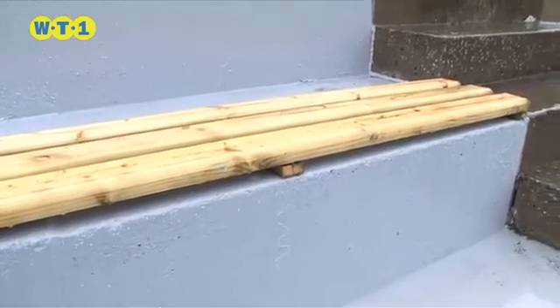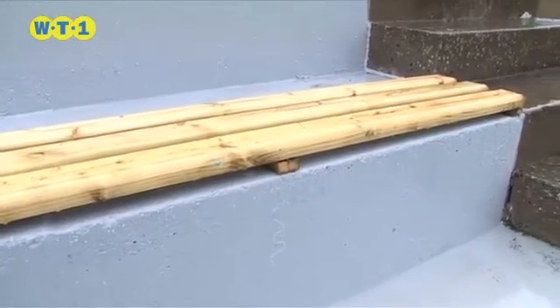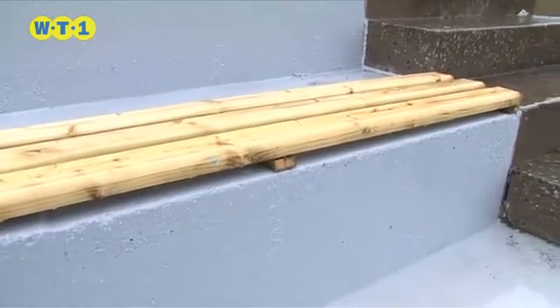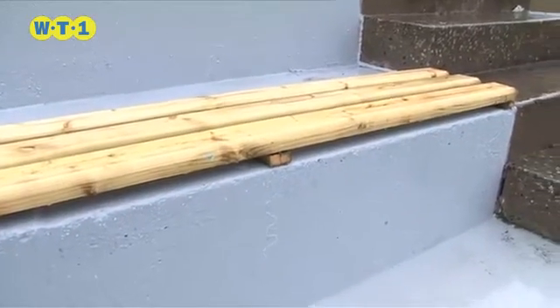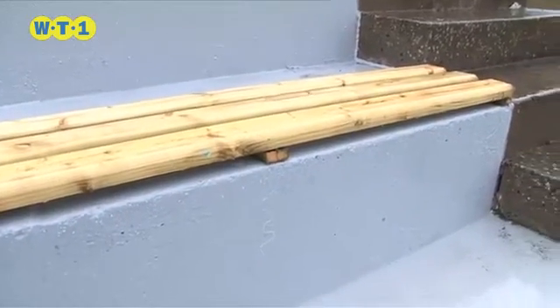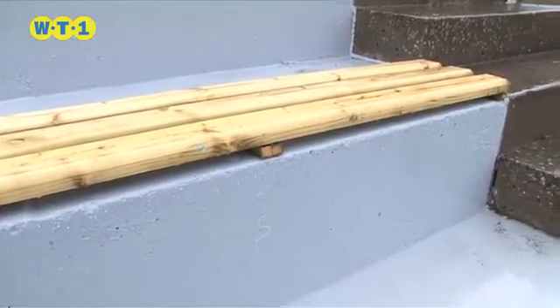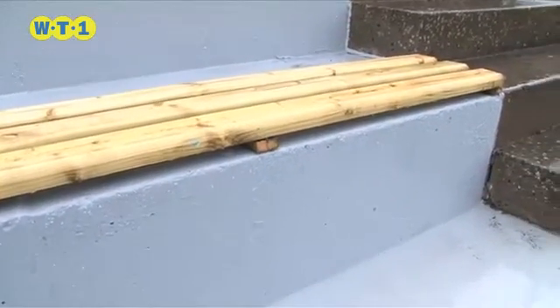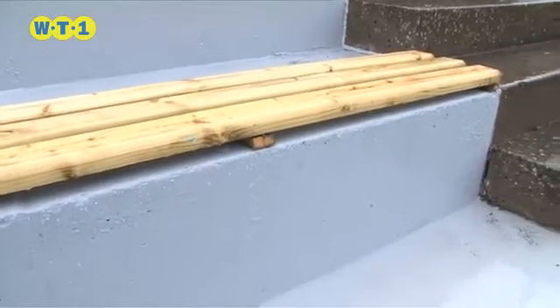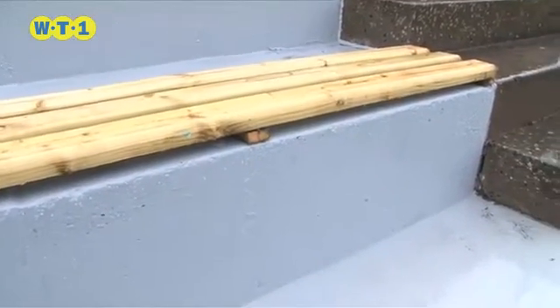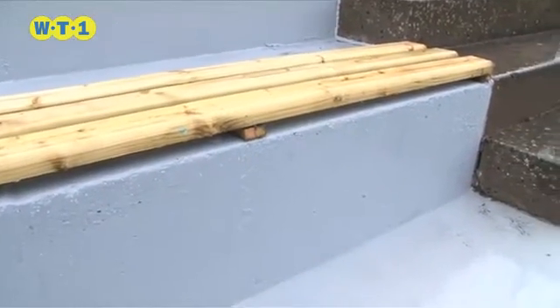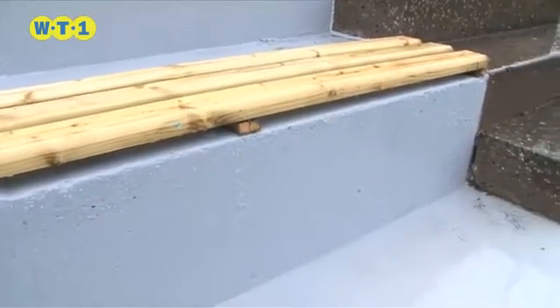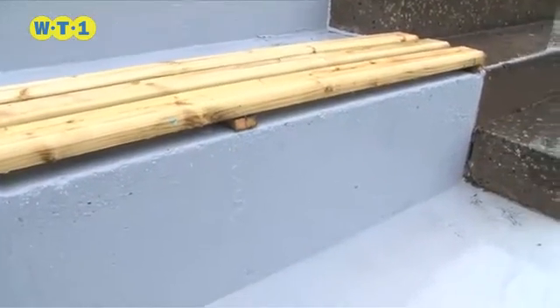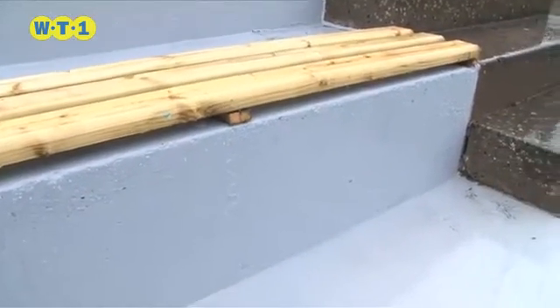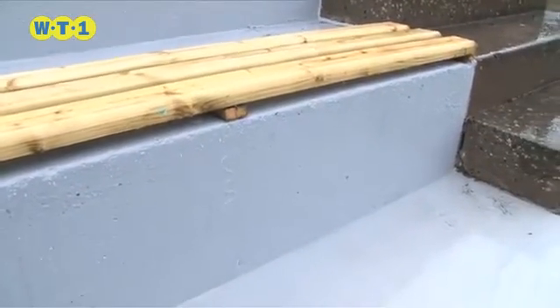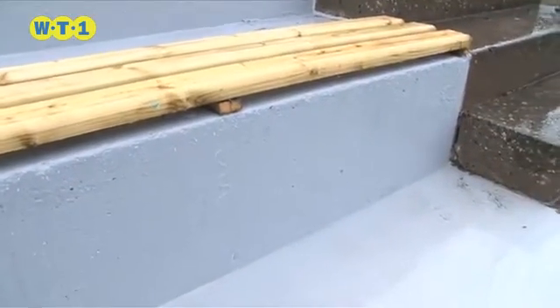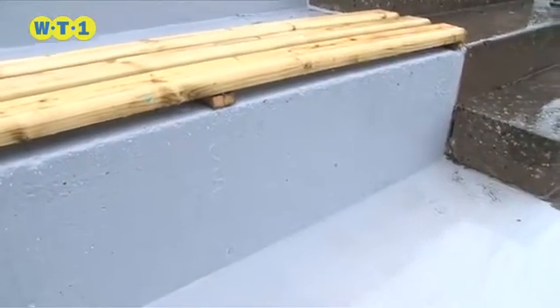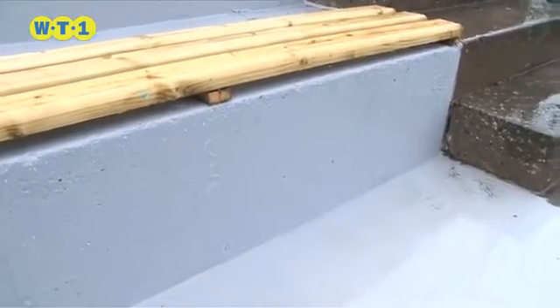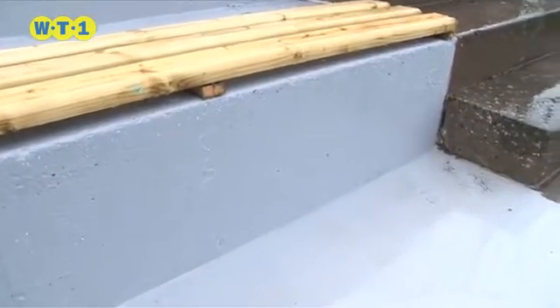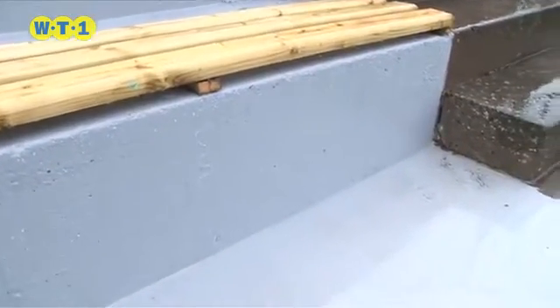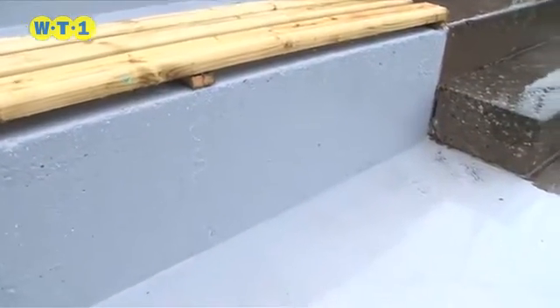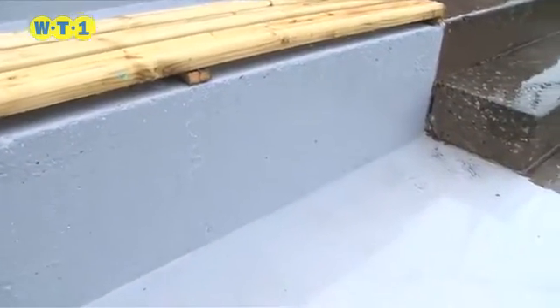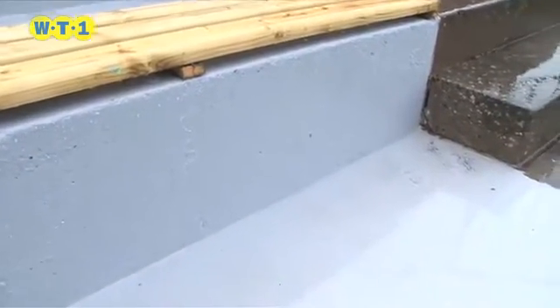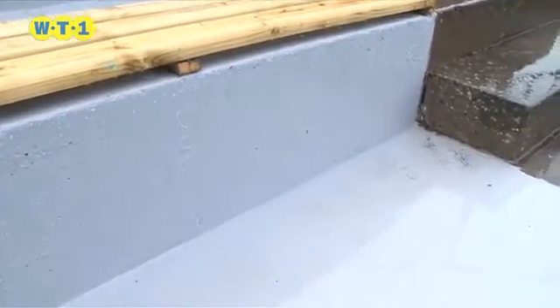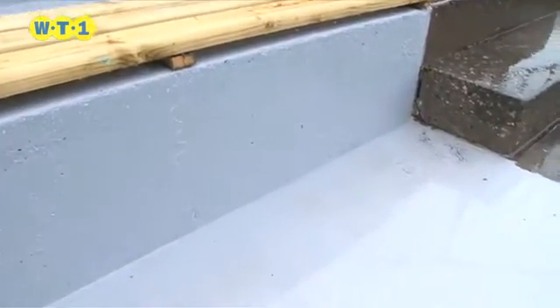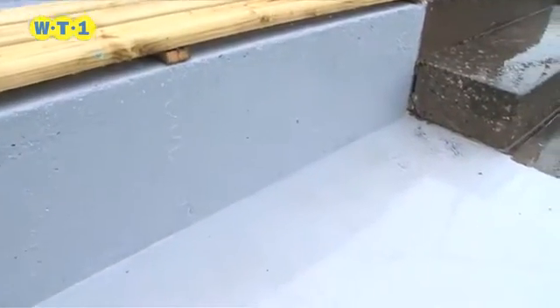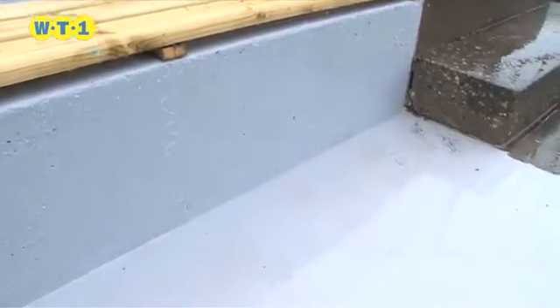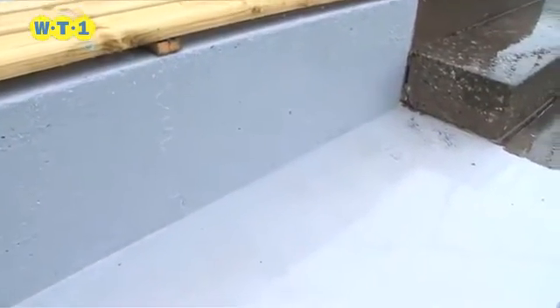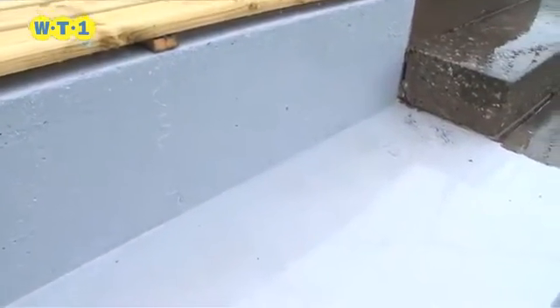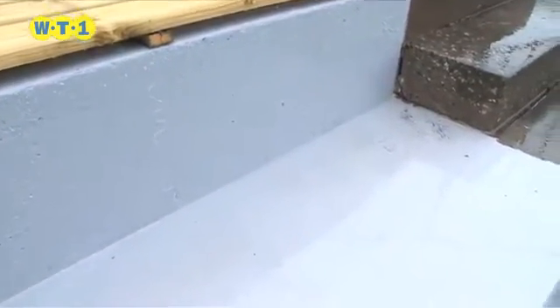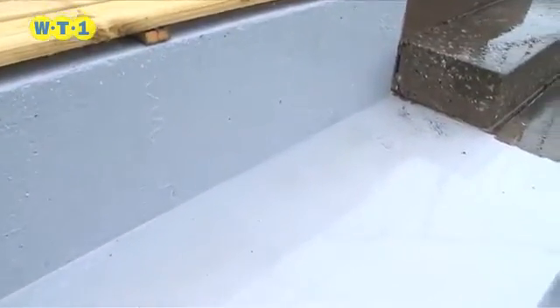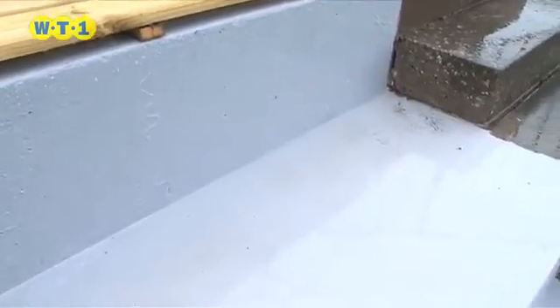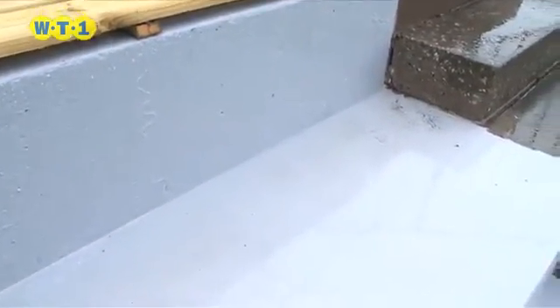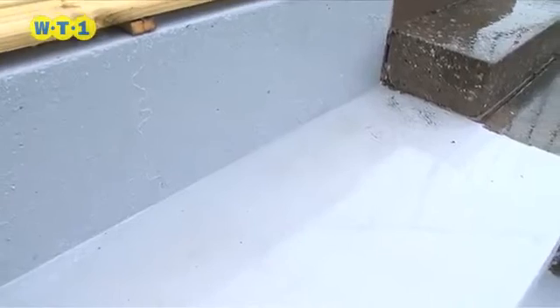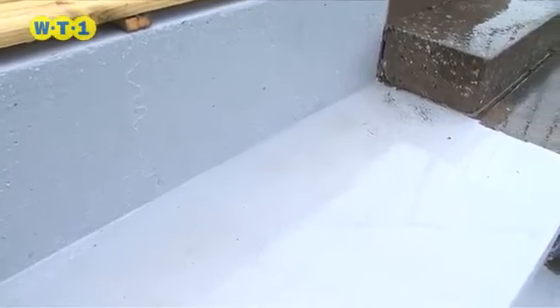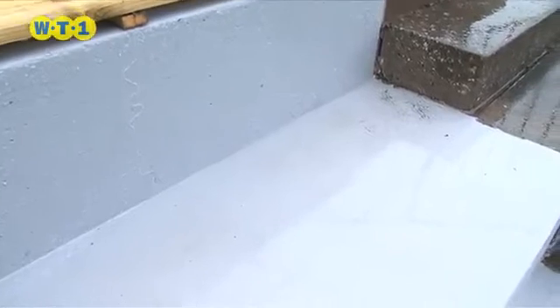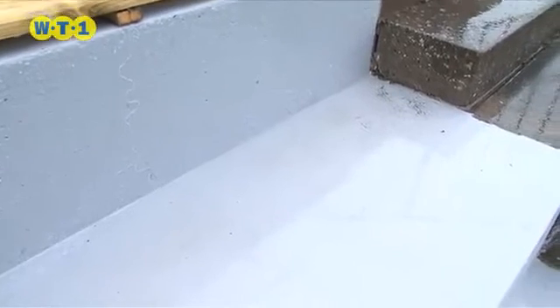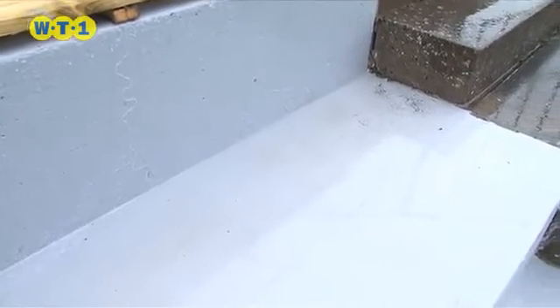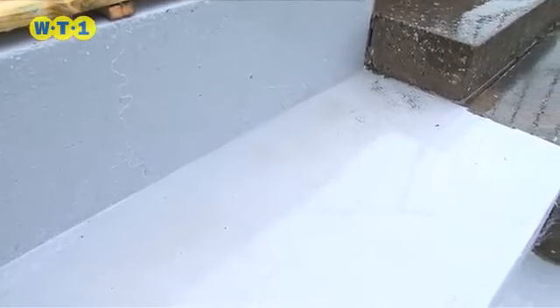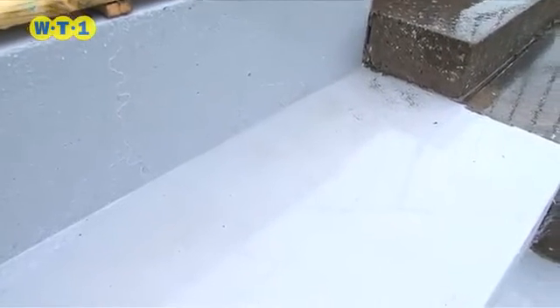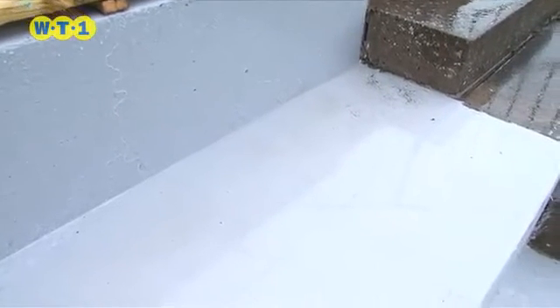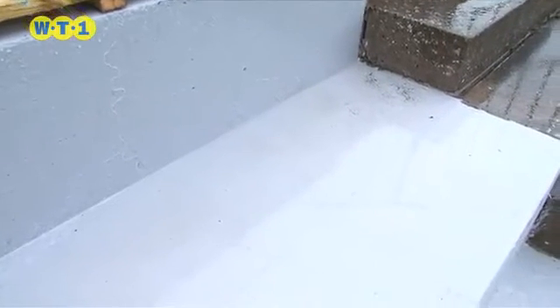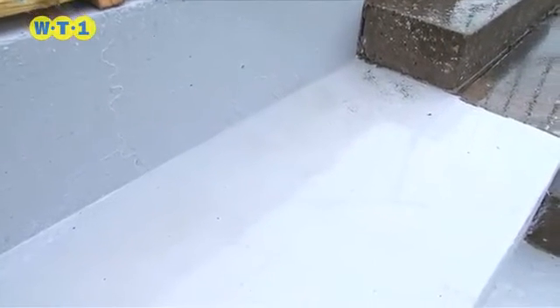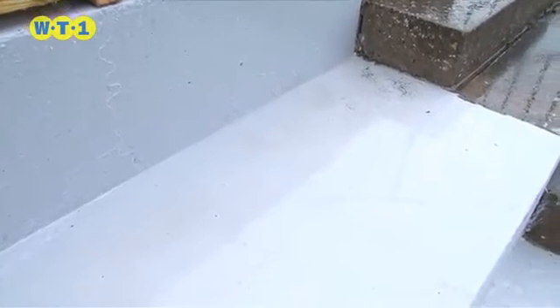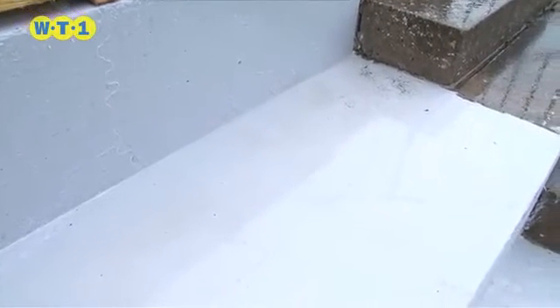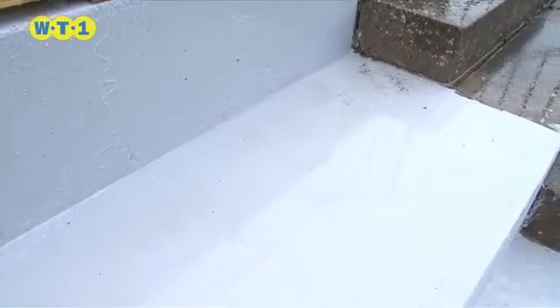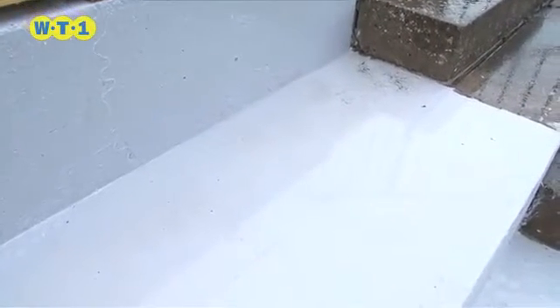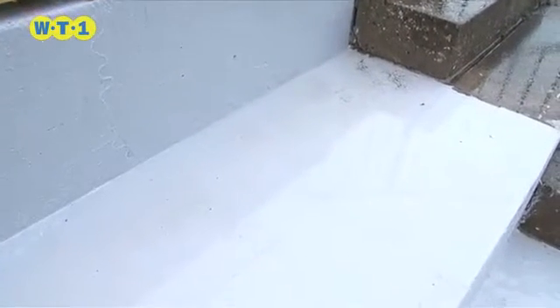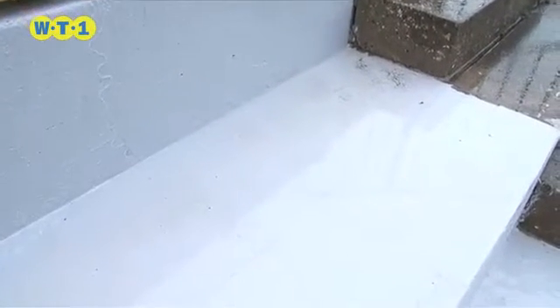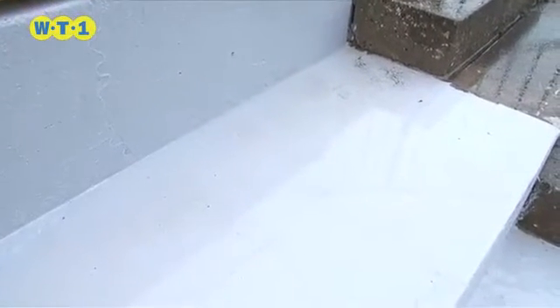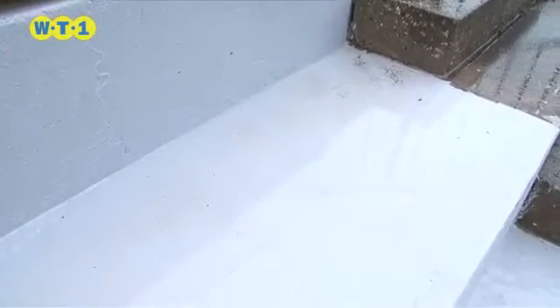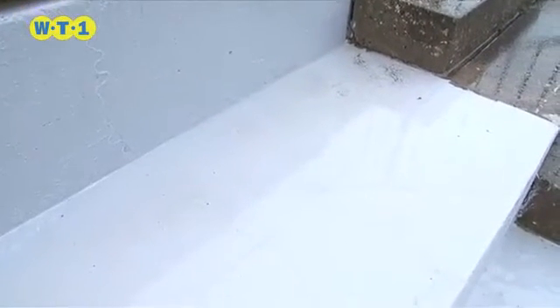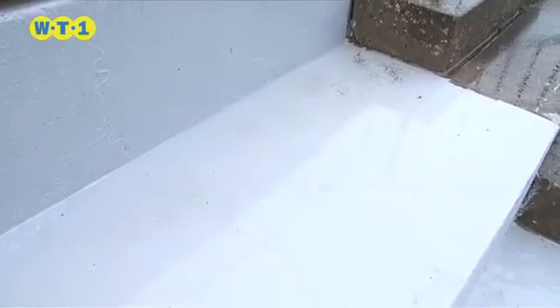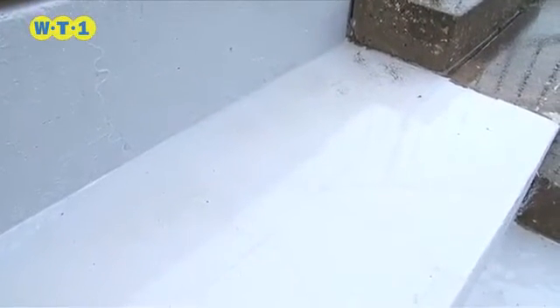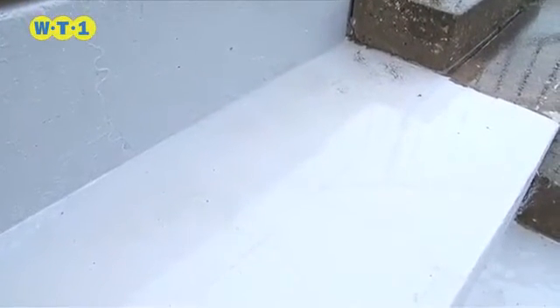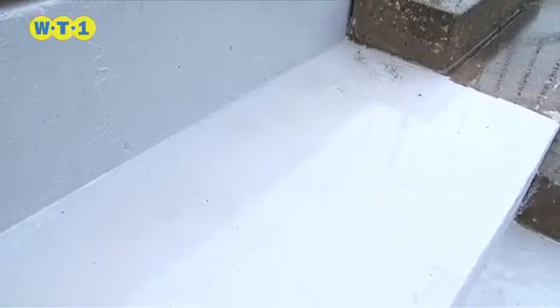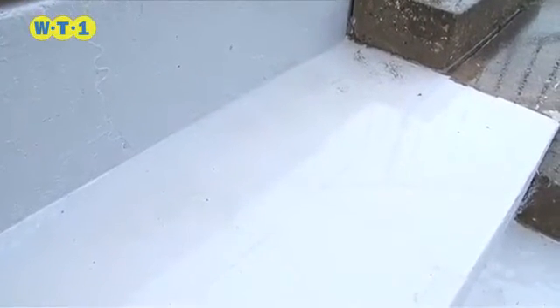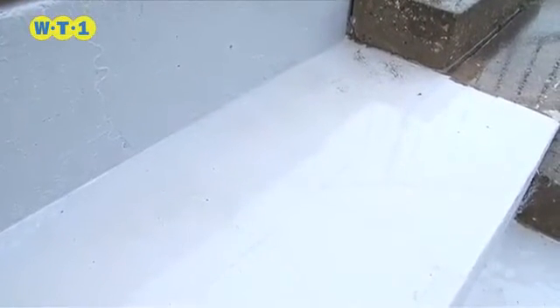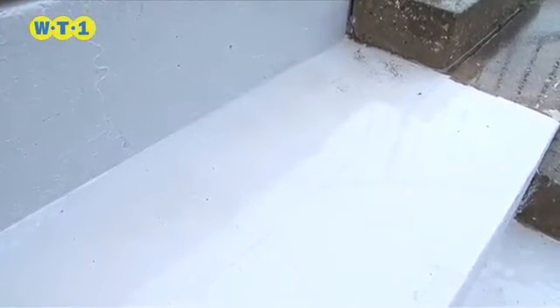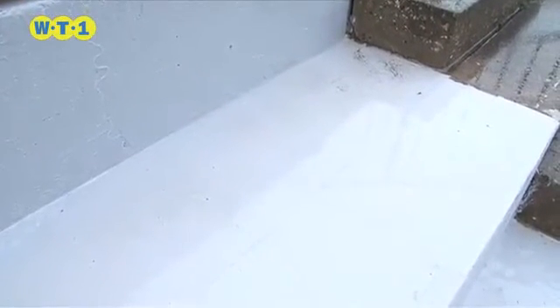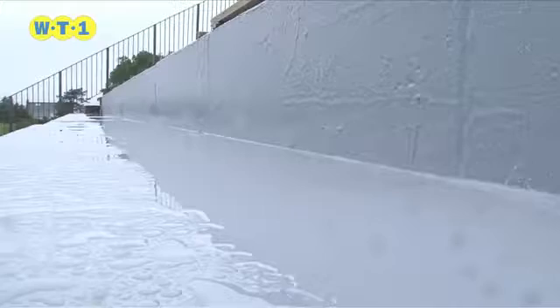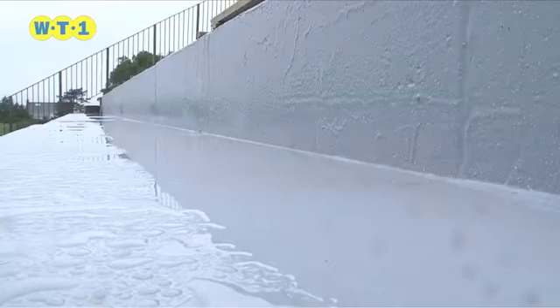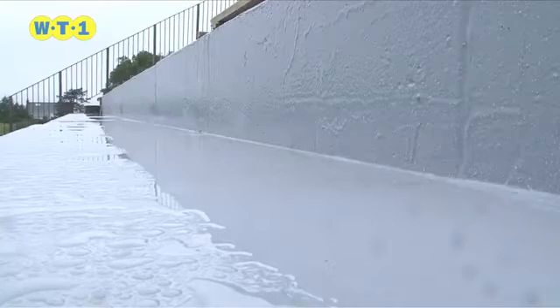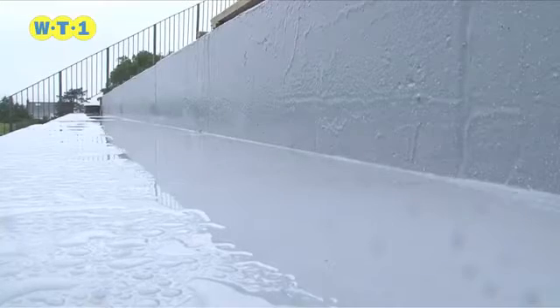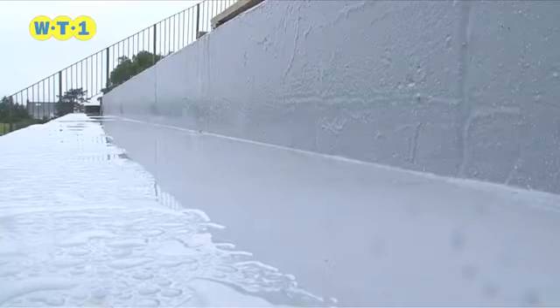WT1 has incredible resistance to the elements, remaining flexible, and has tremendous anti-slip properties.